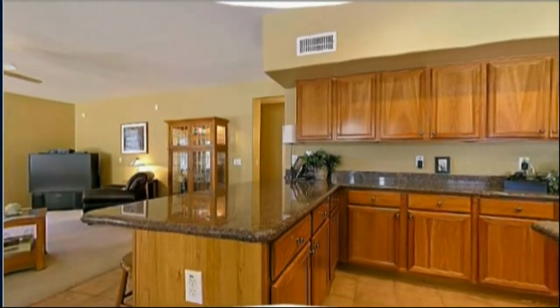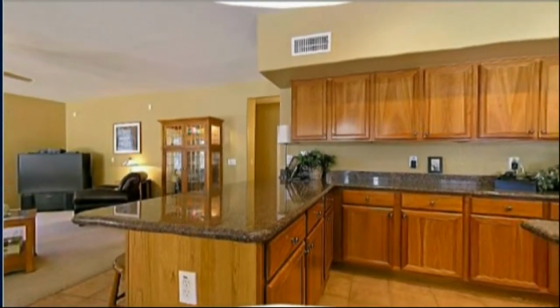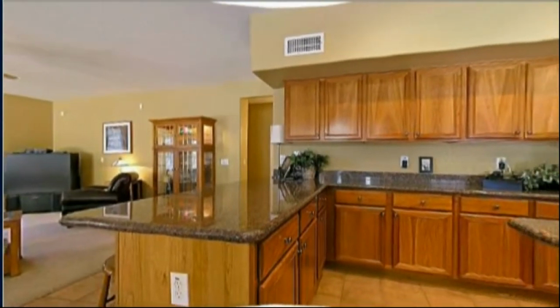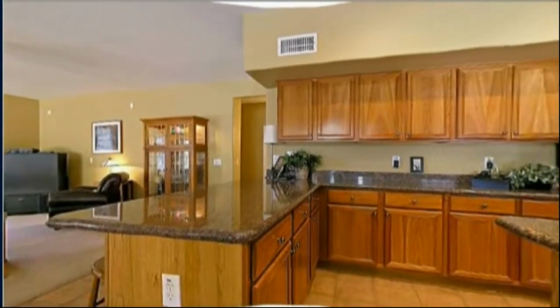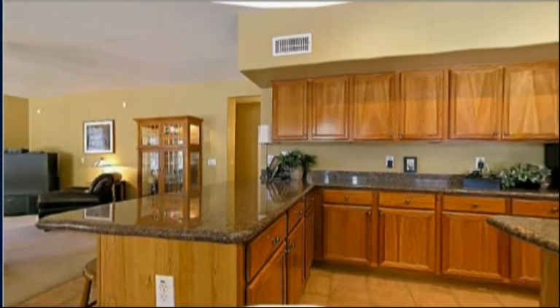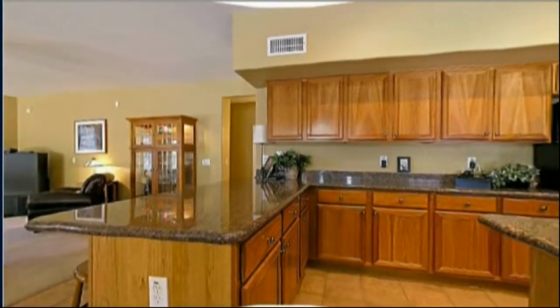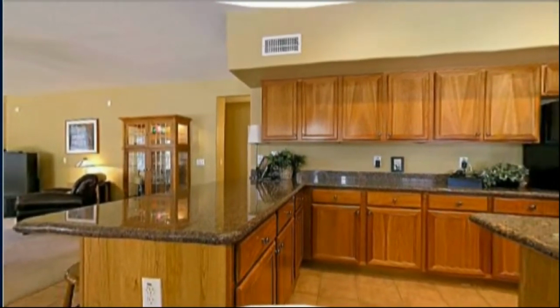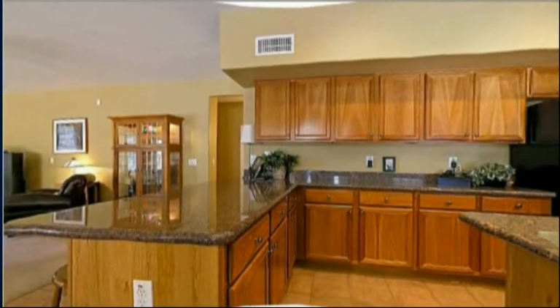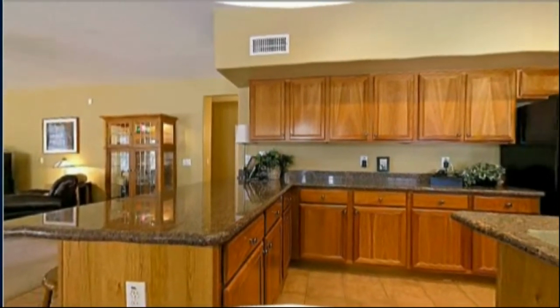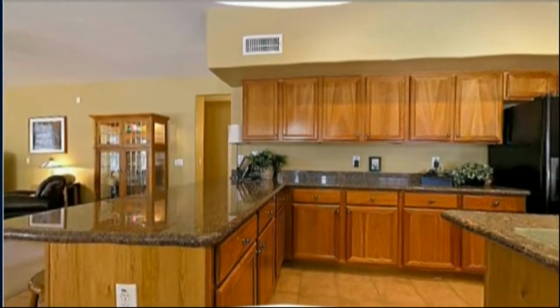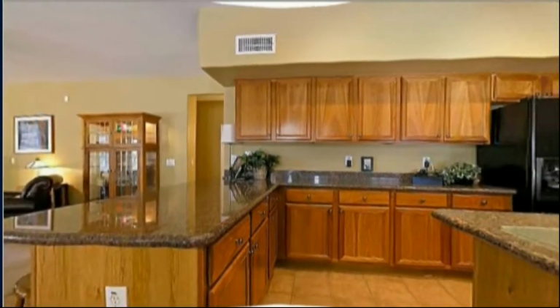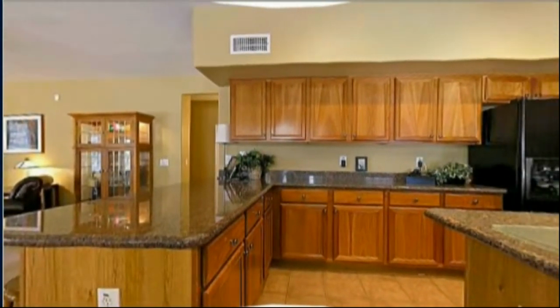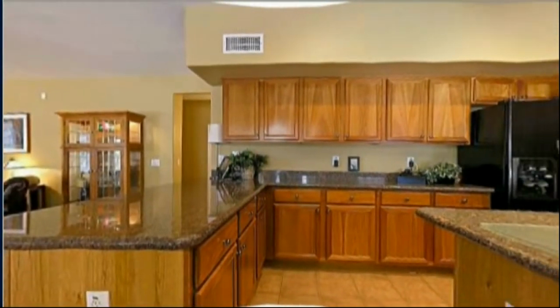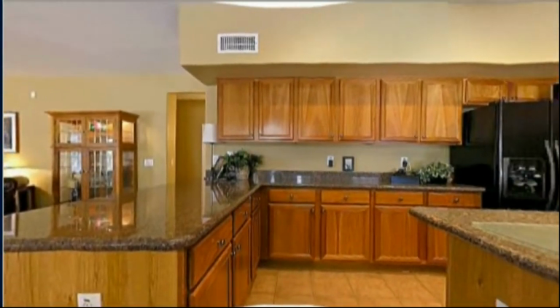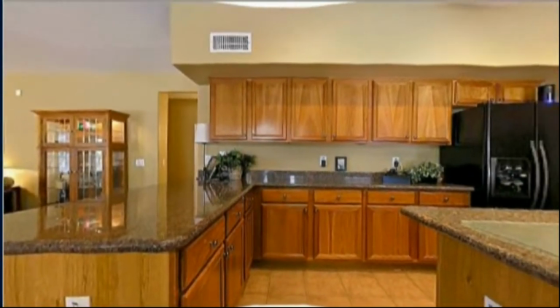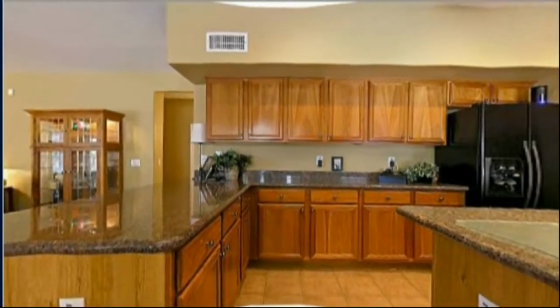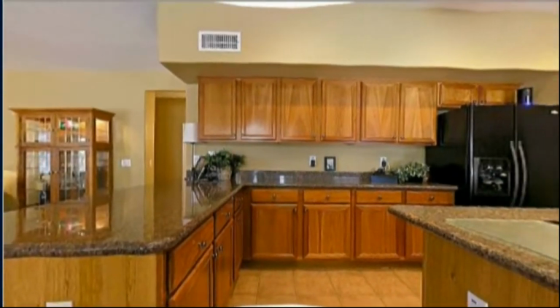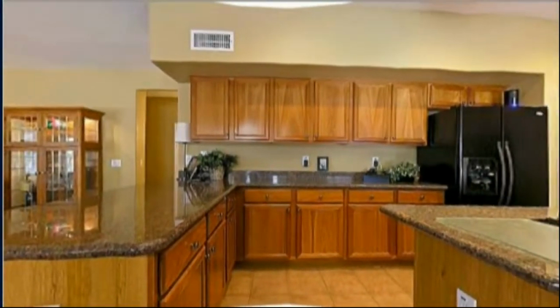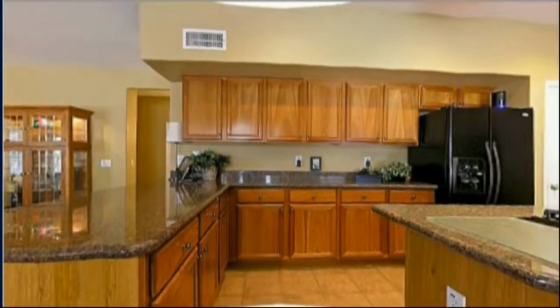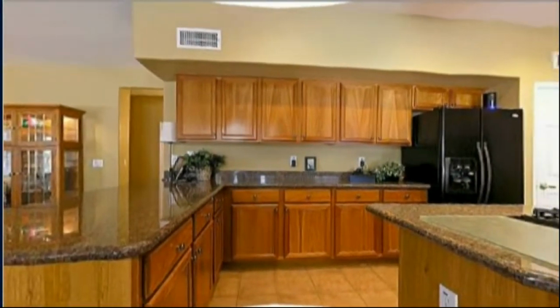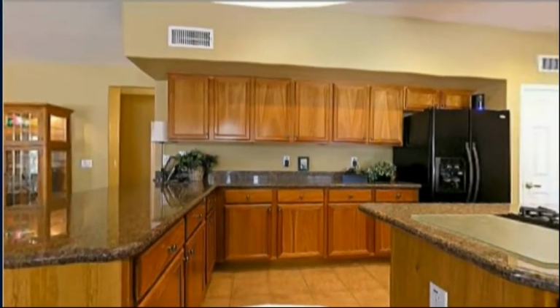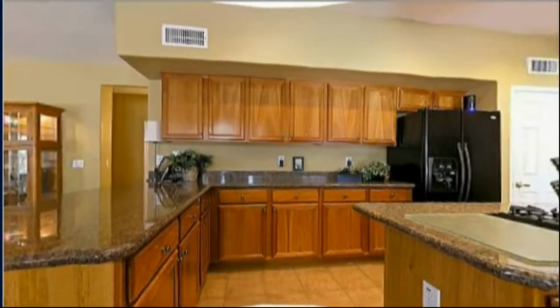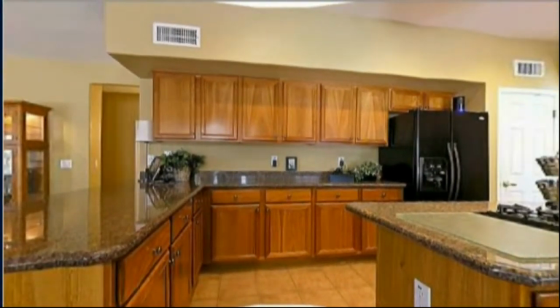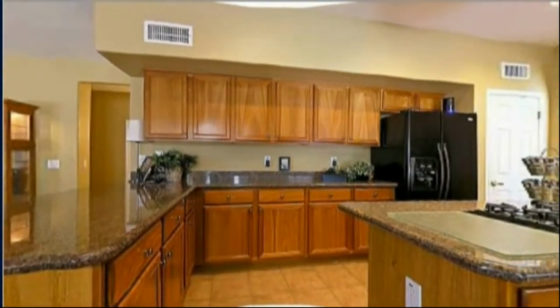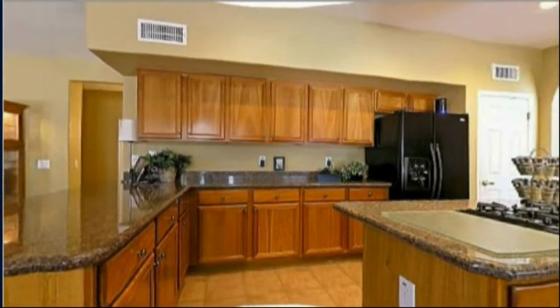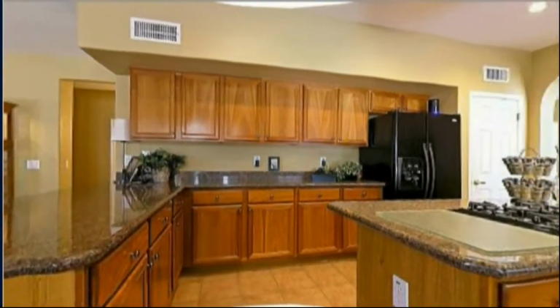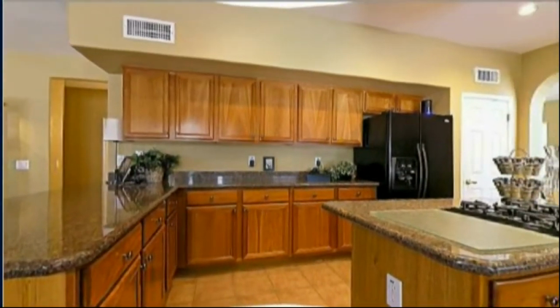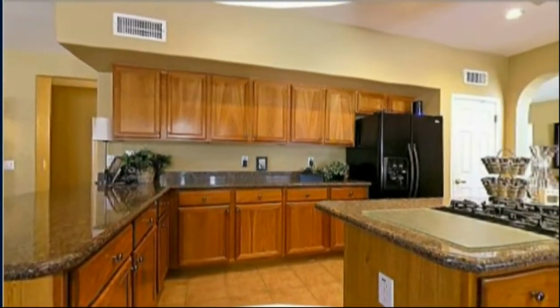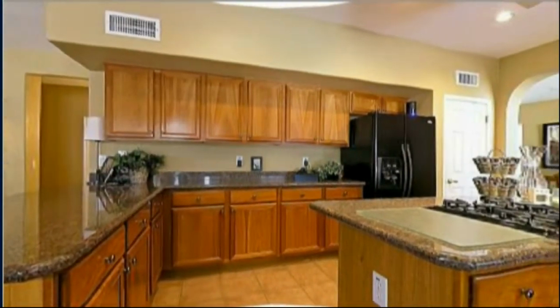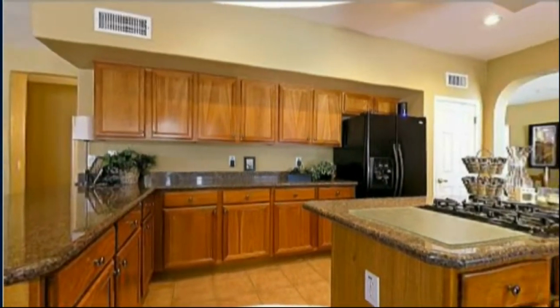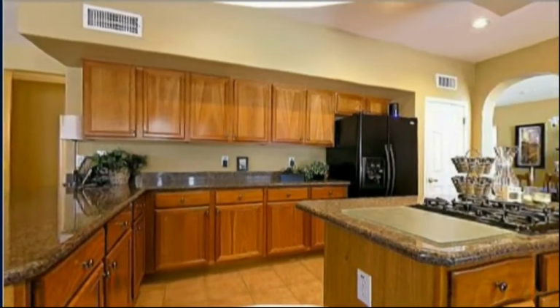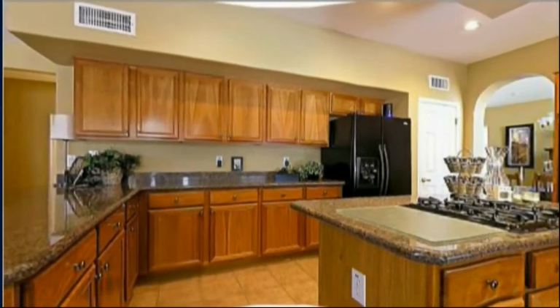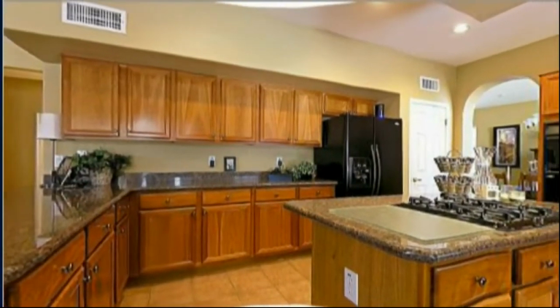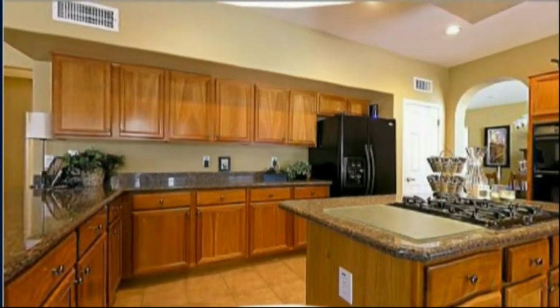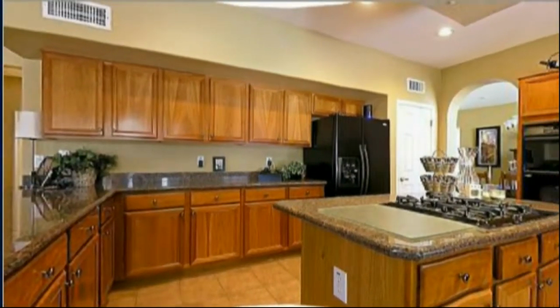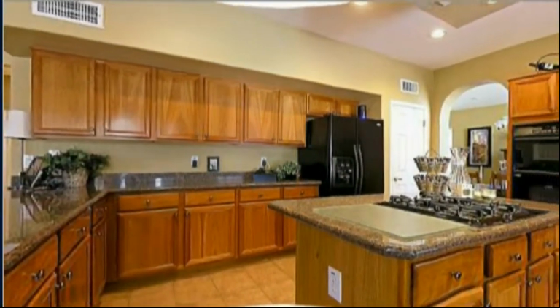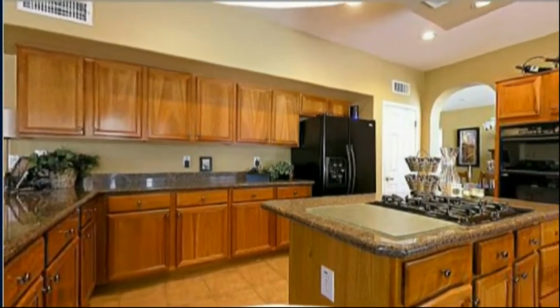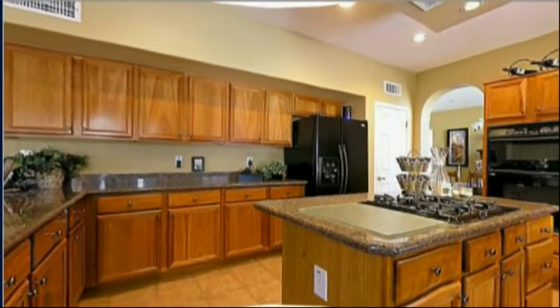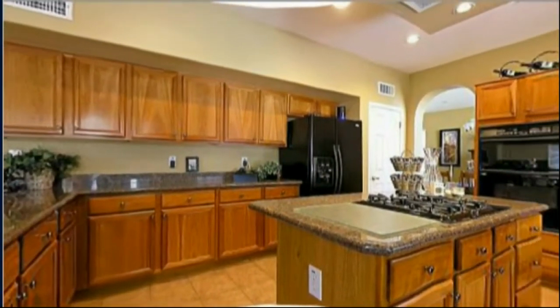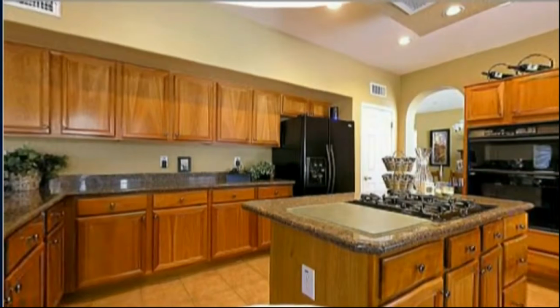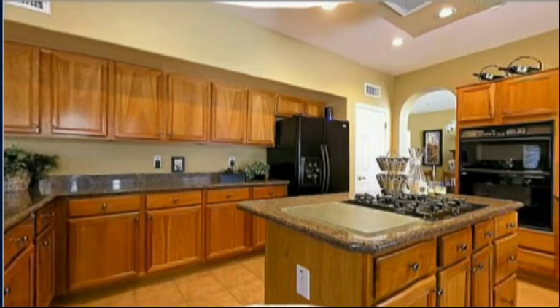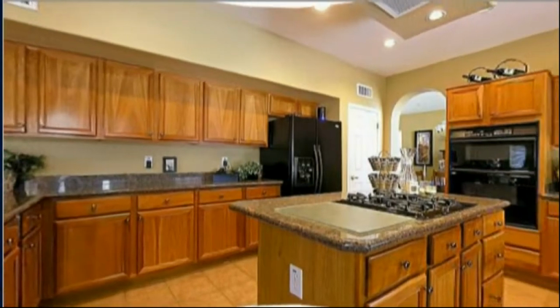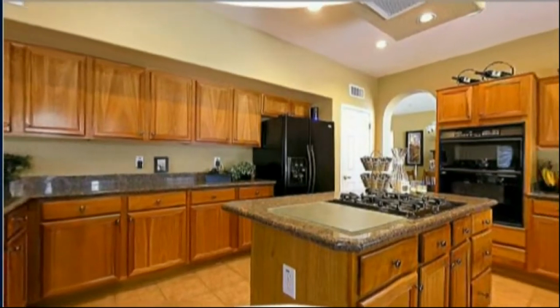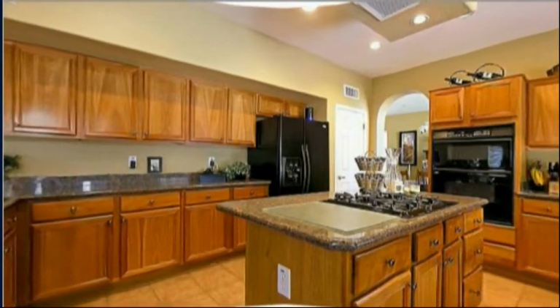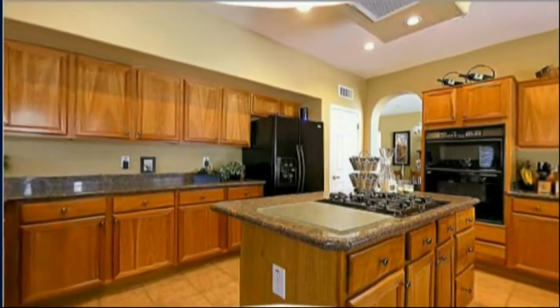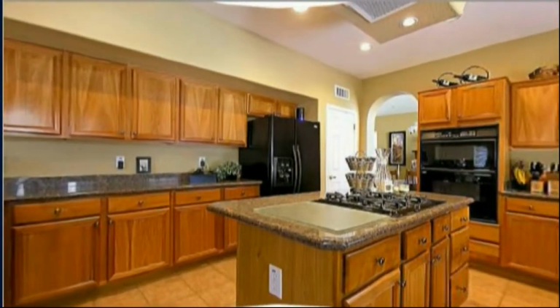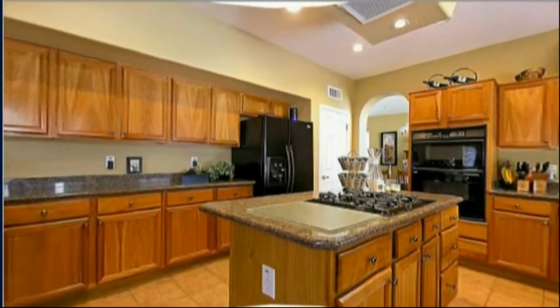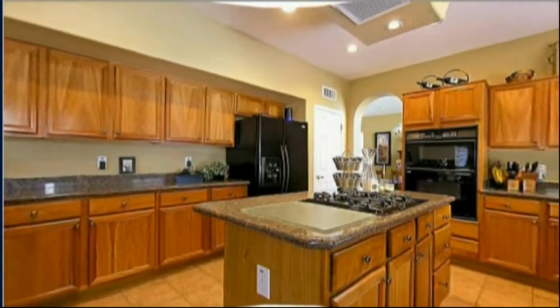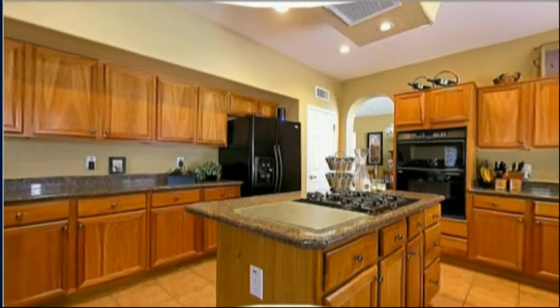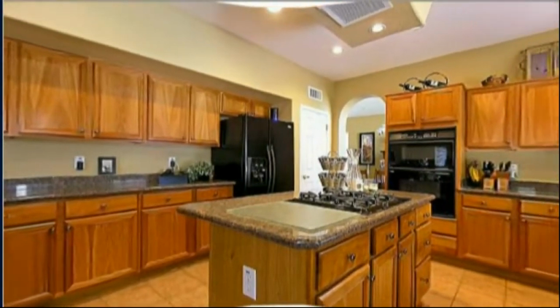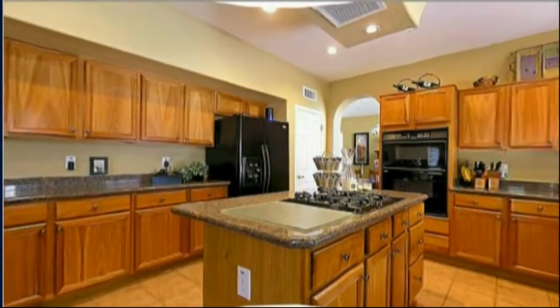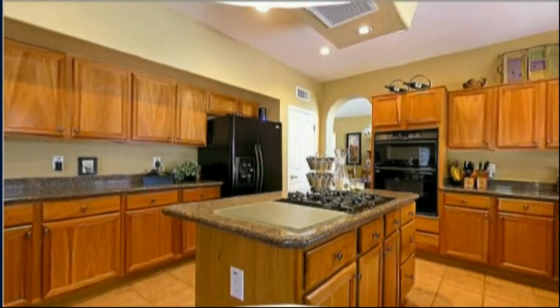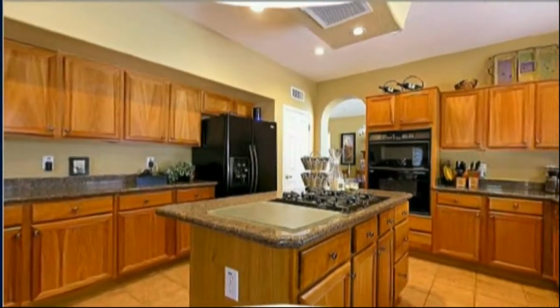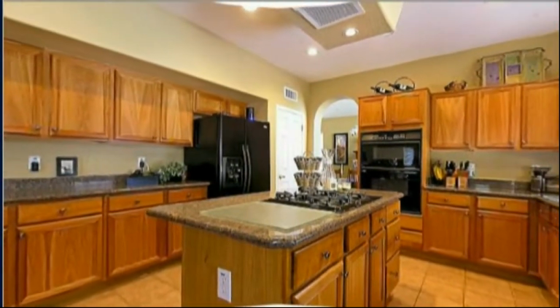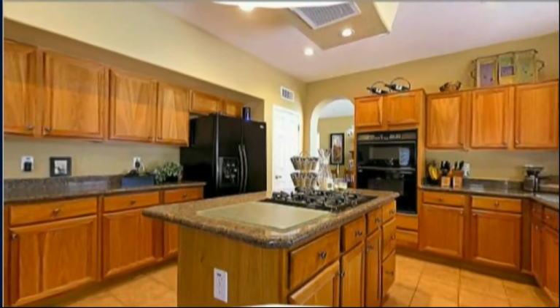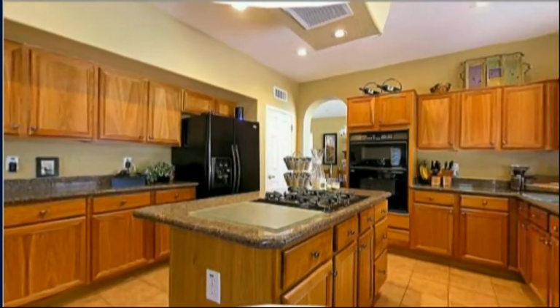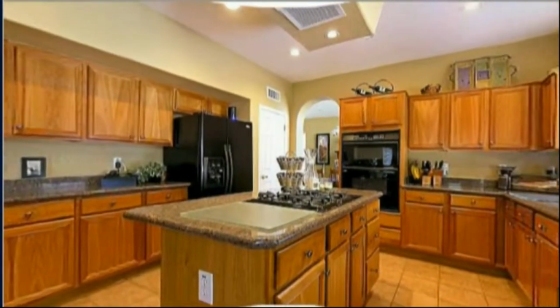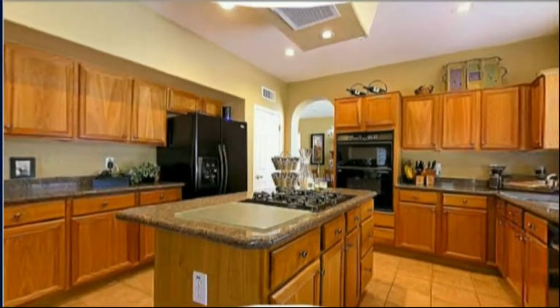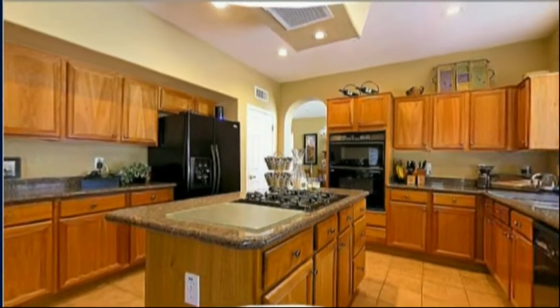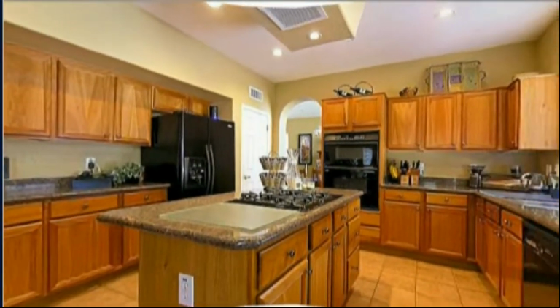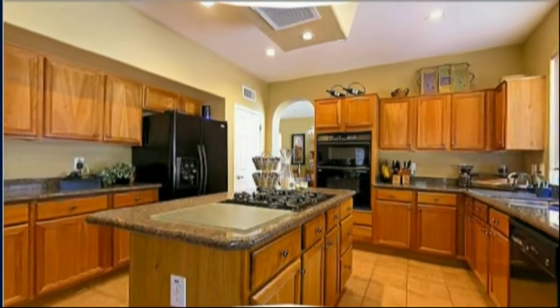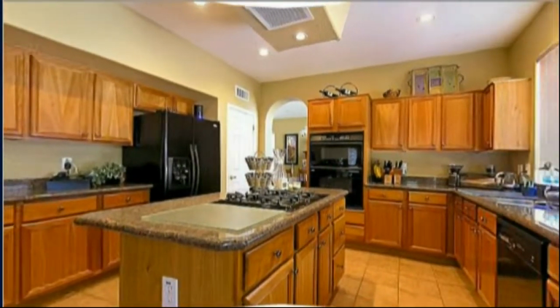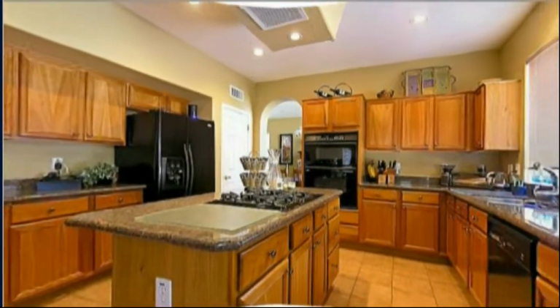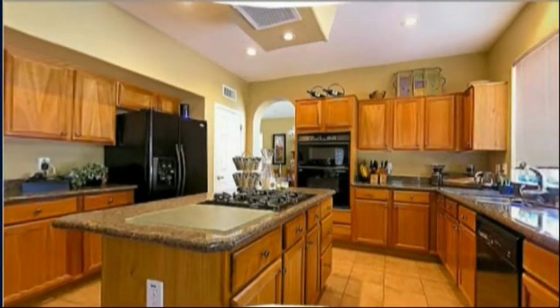Granite countertops in the kitchen. Gas range. All the appliances stay that you see here.